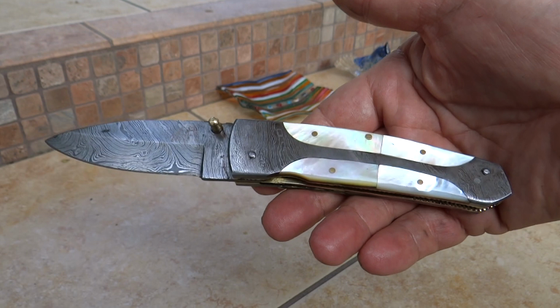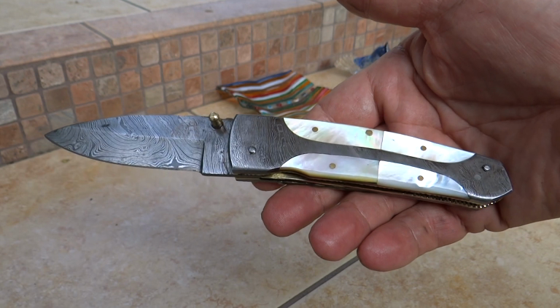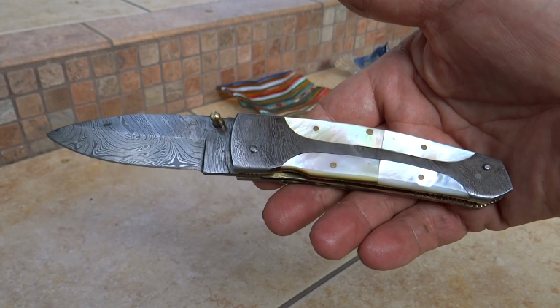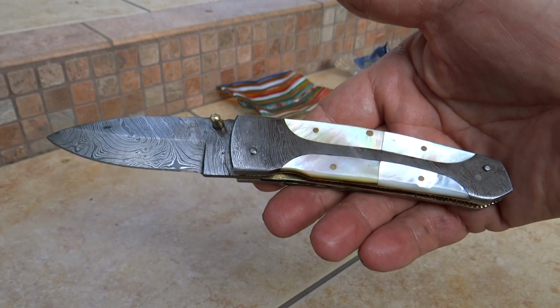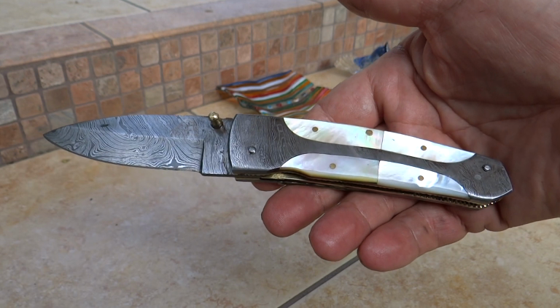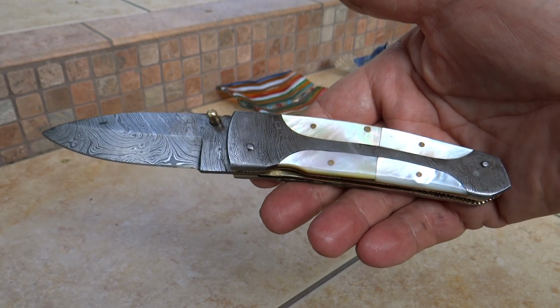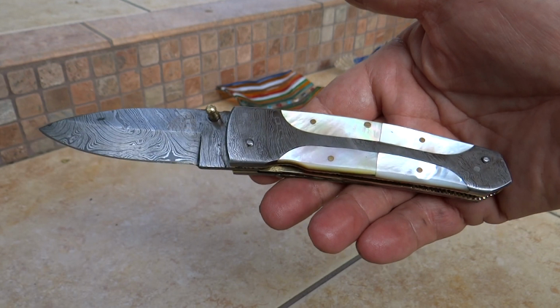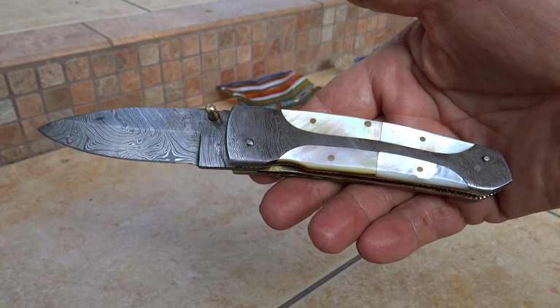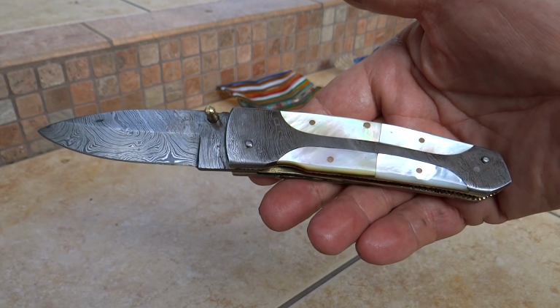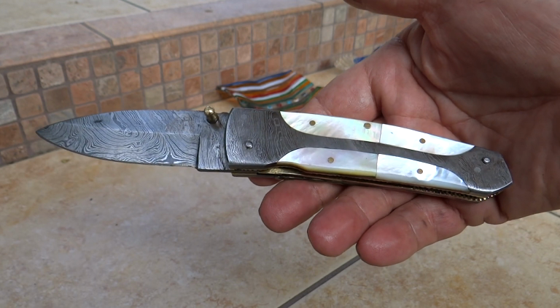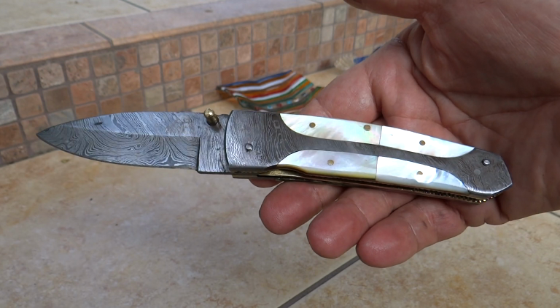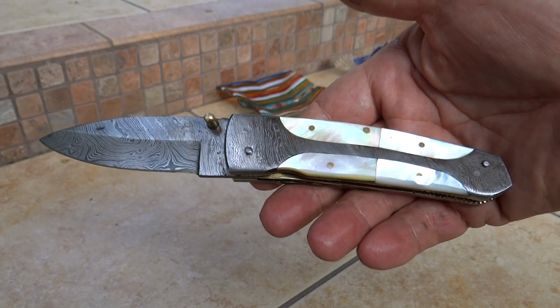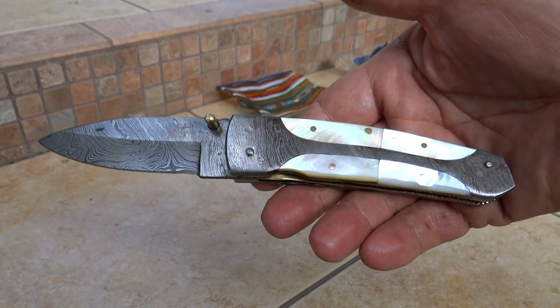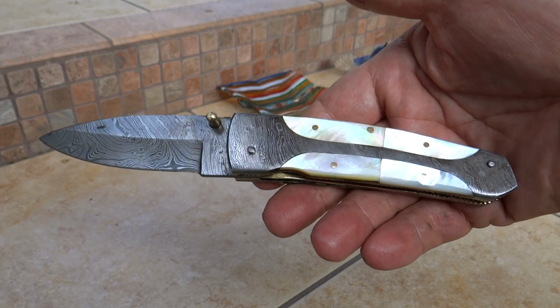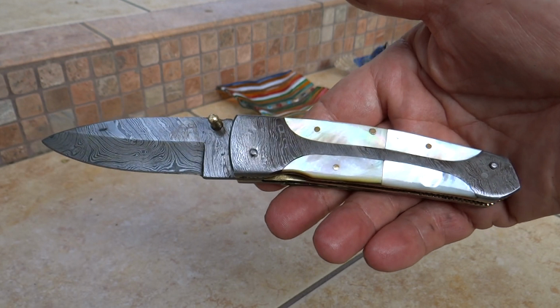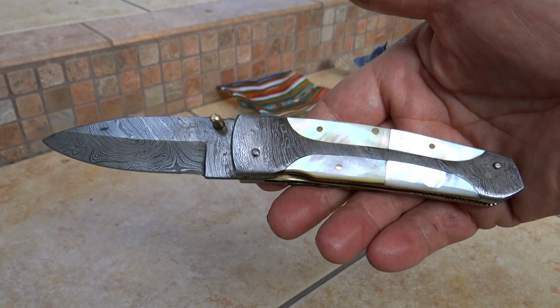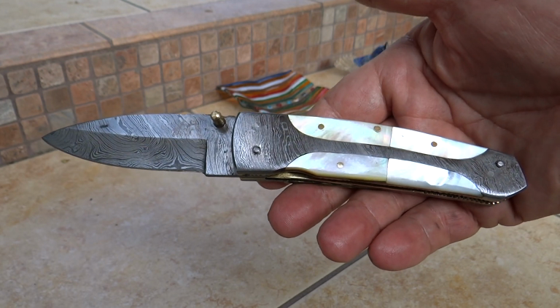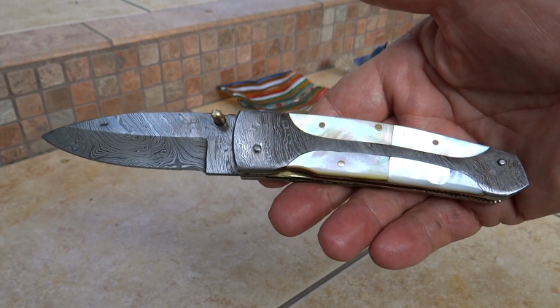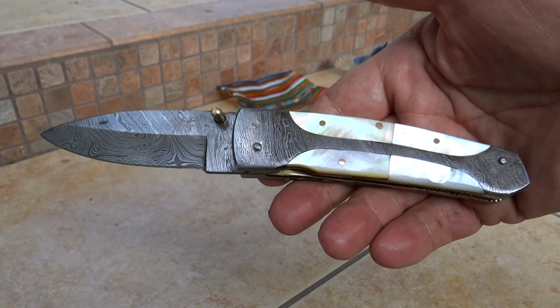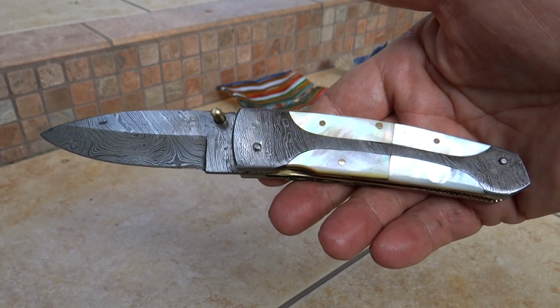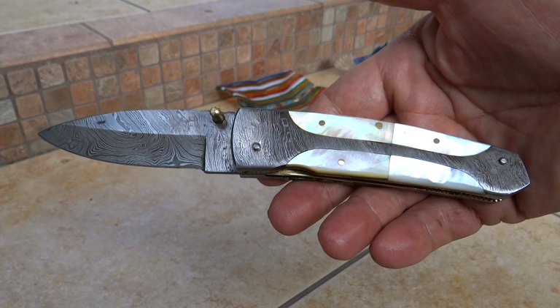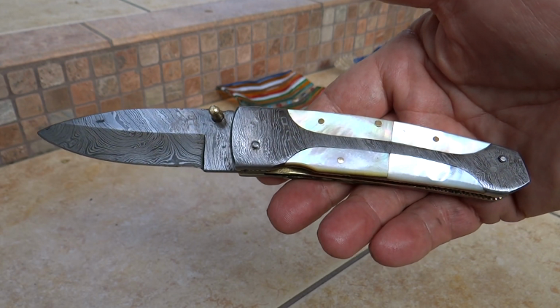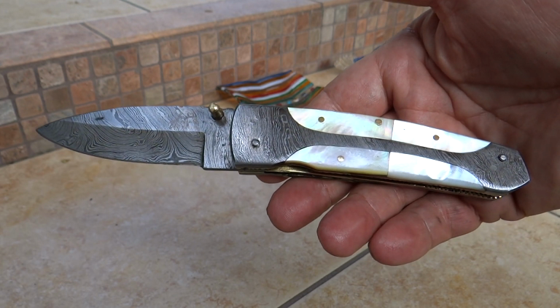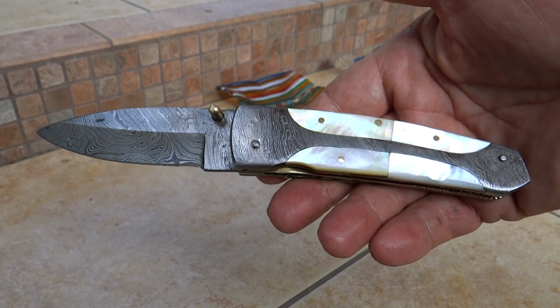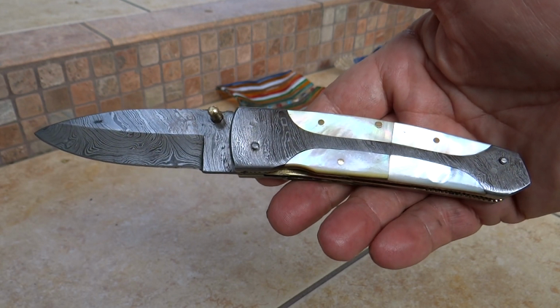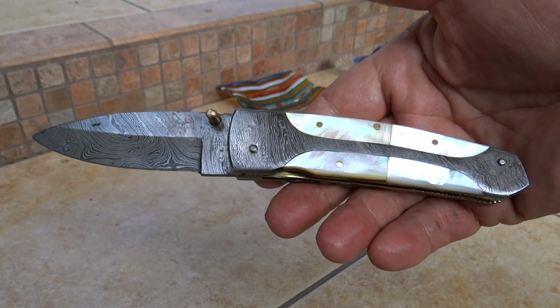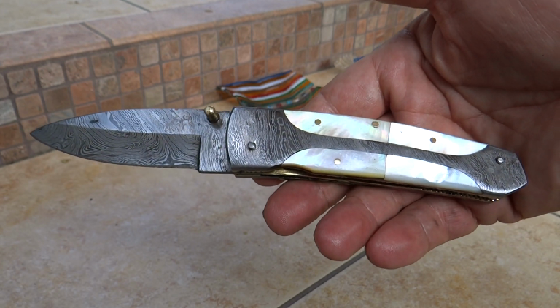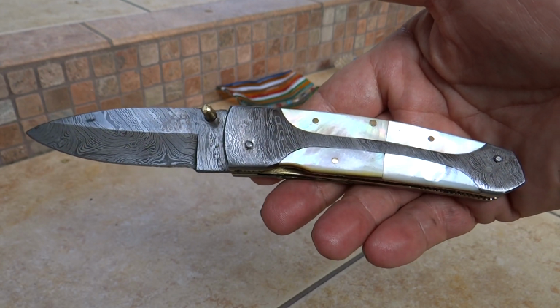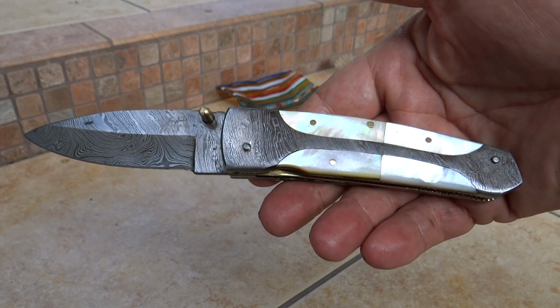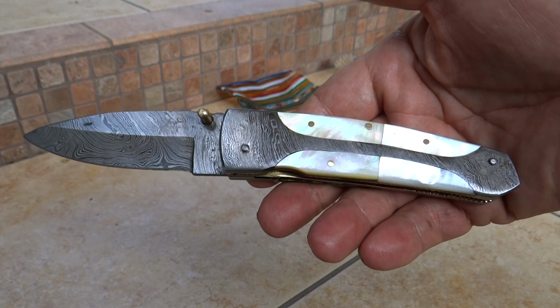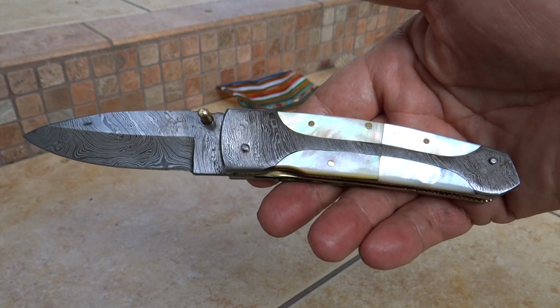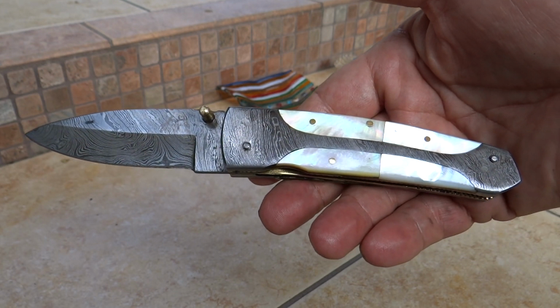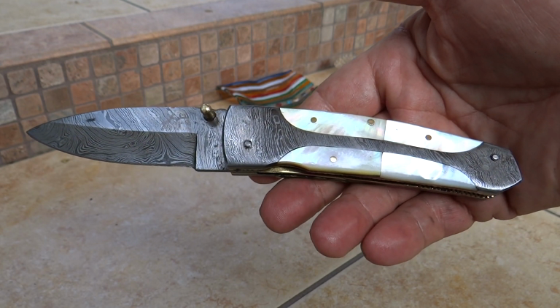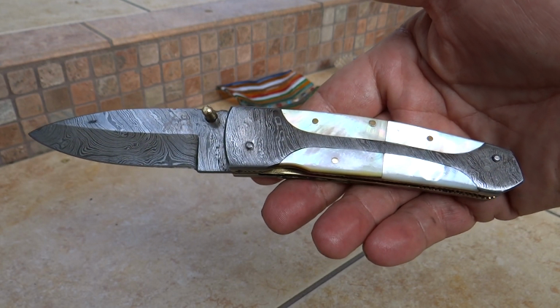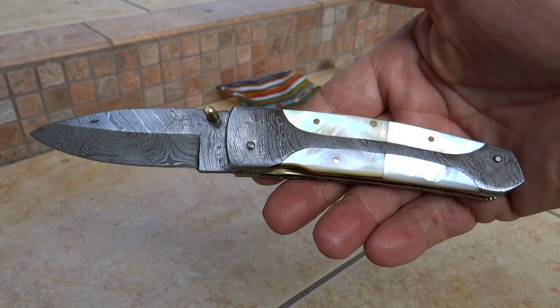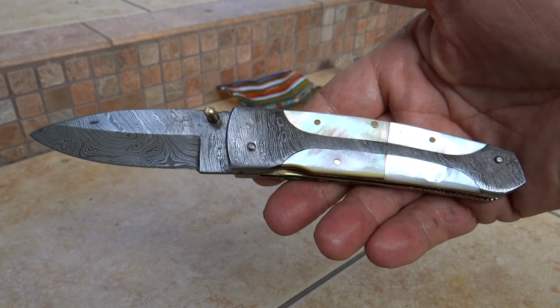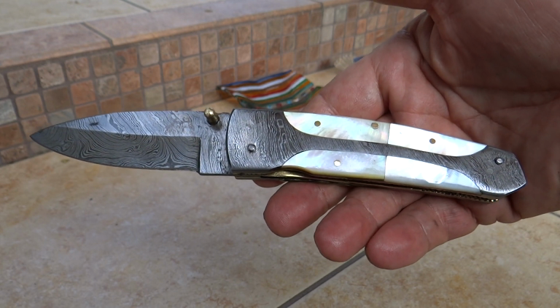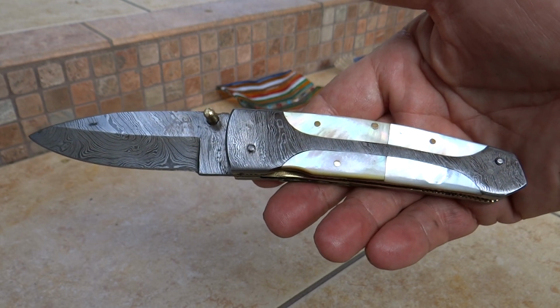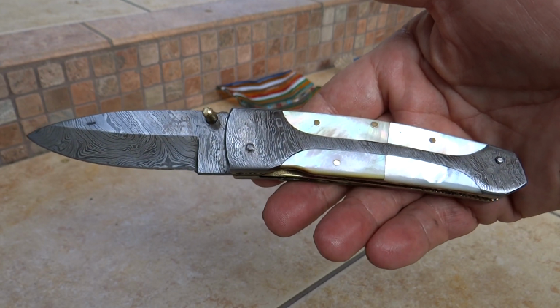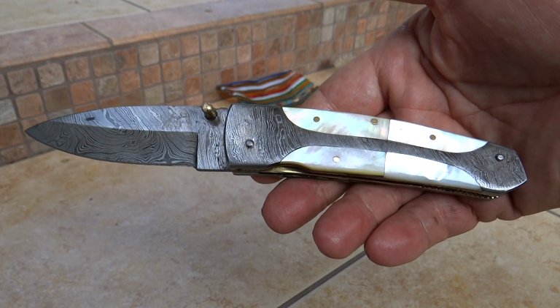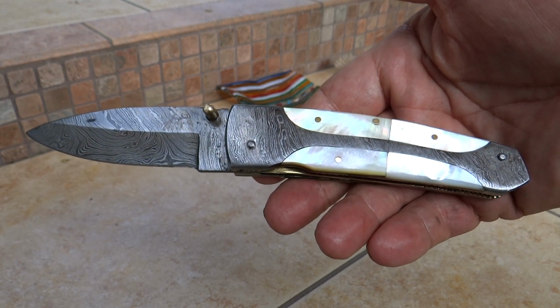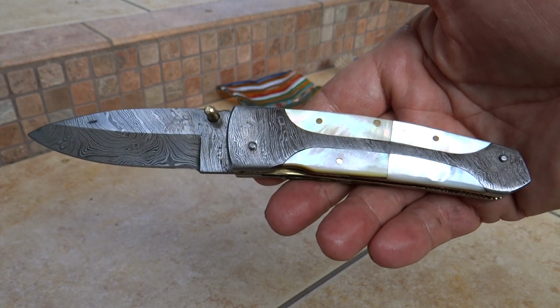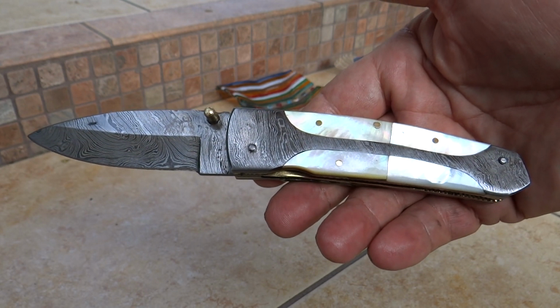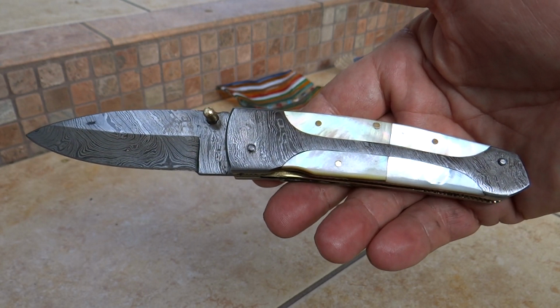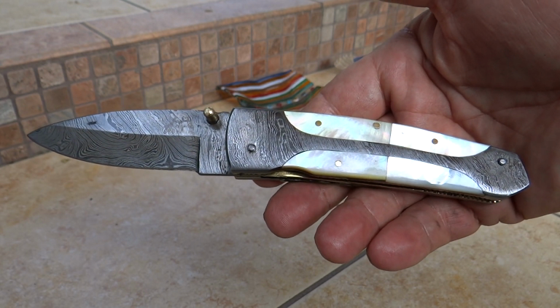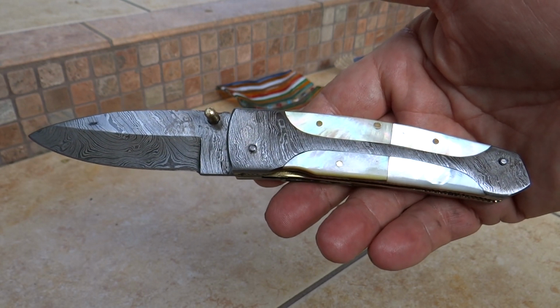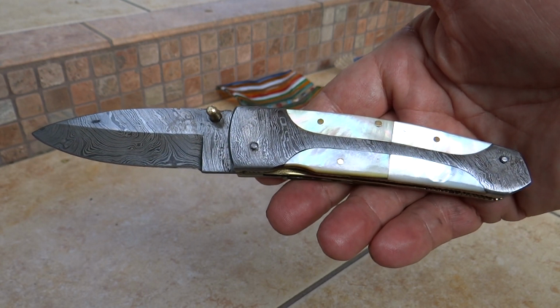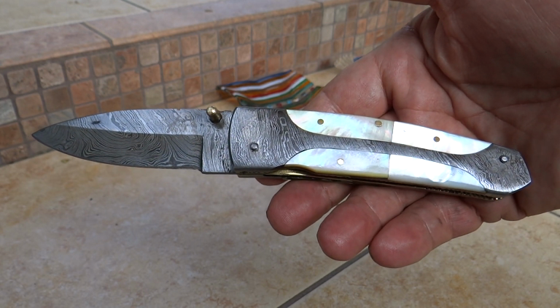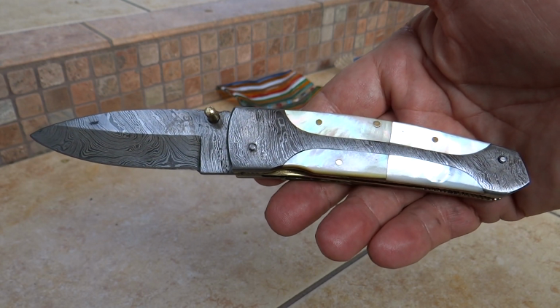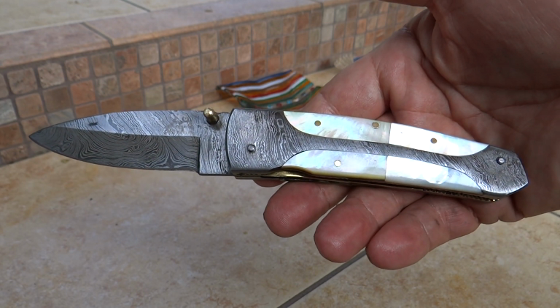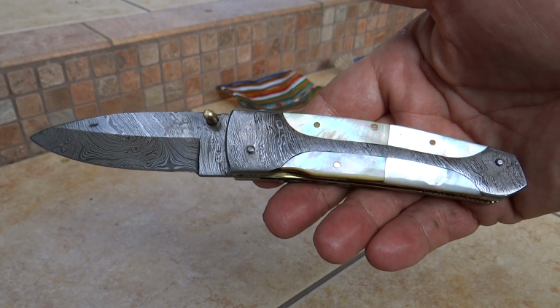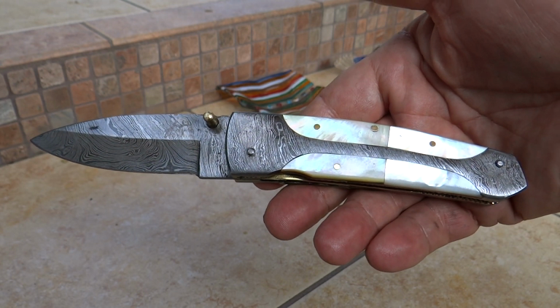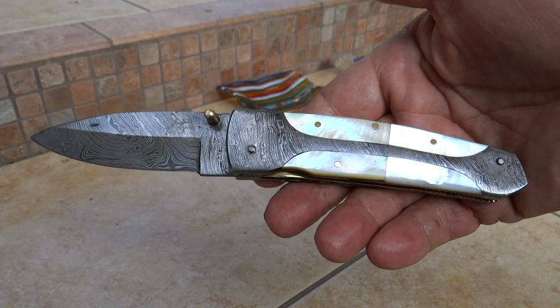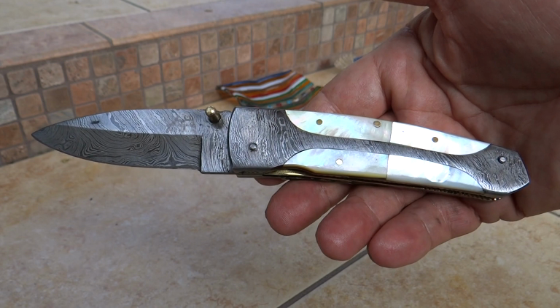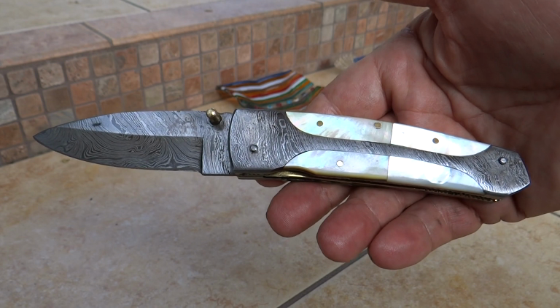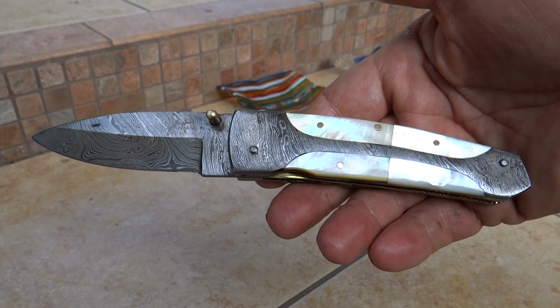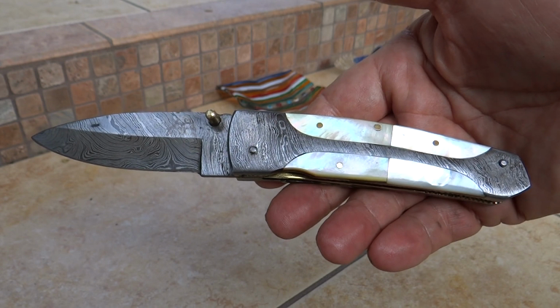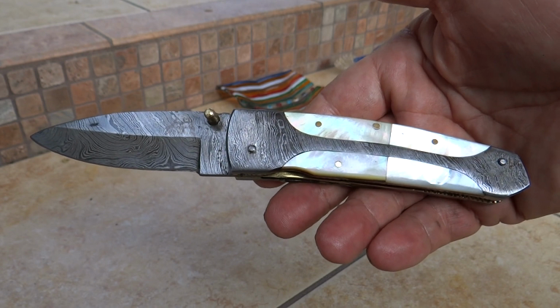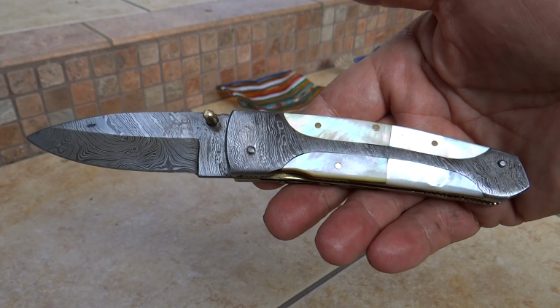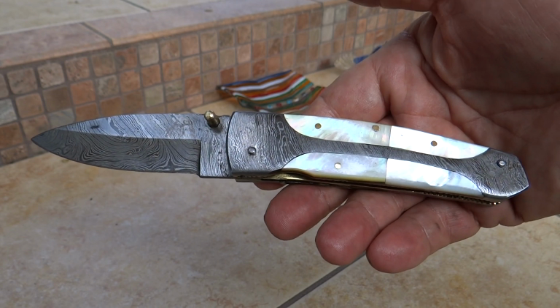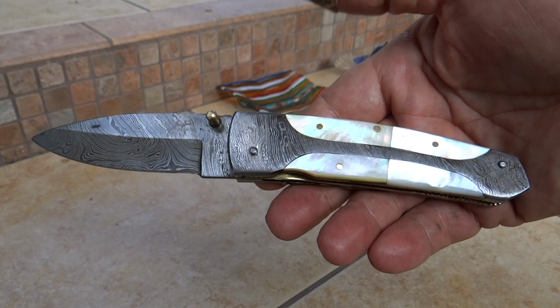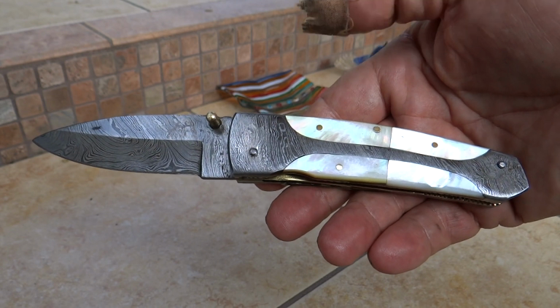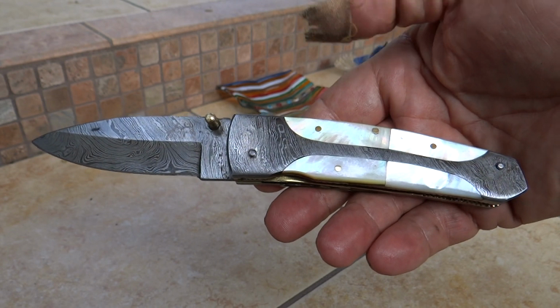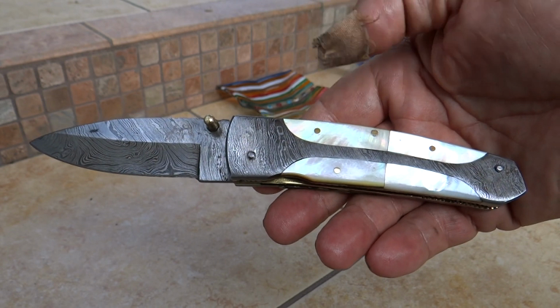Hi, this is Paul with DKC Knives. You are looking at the DKC 161. This is our Gandalf model.